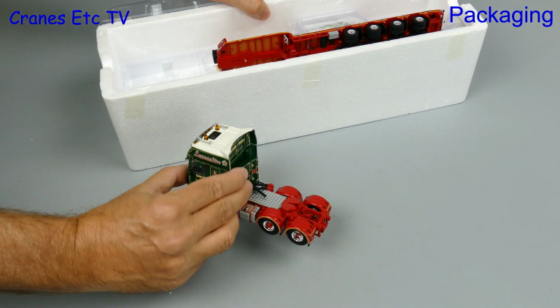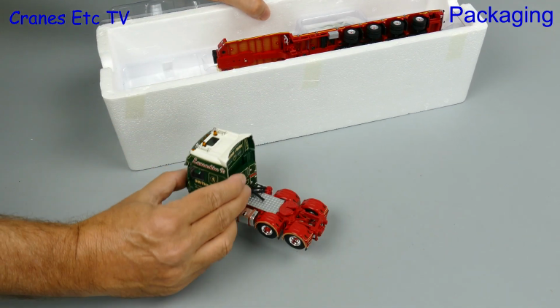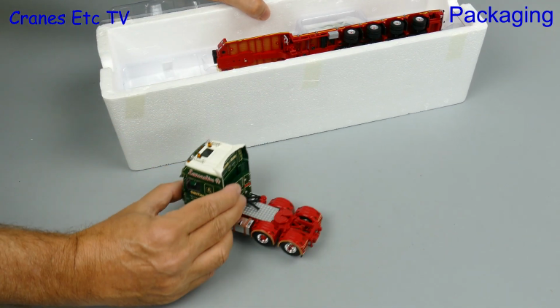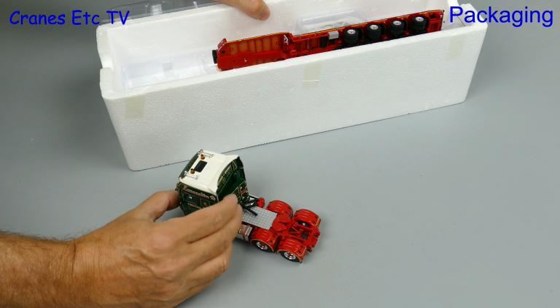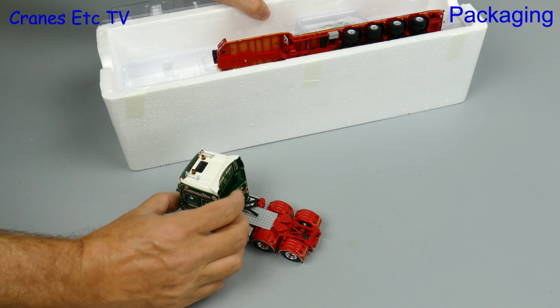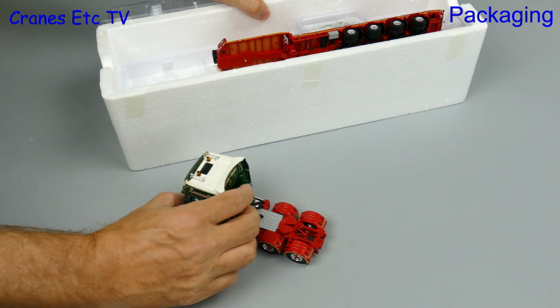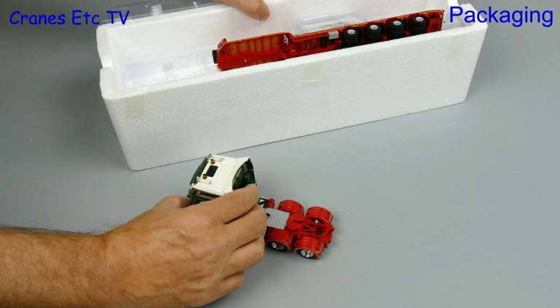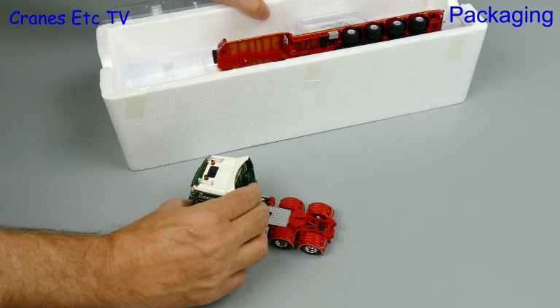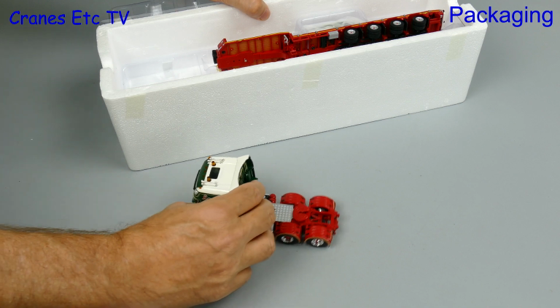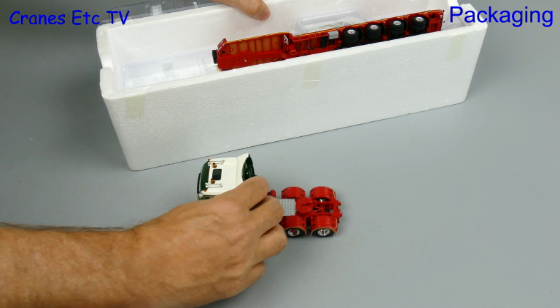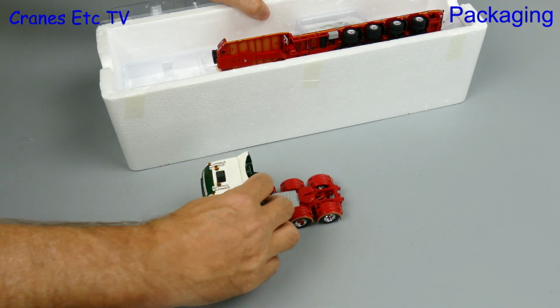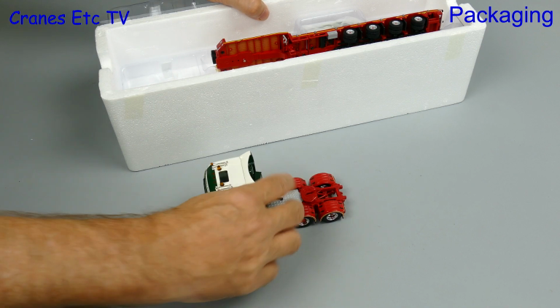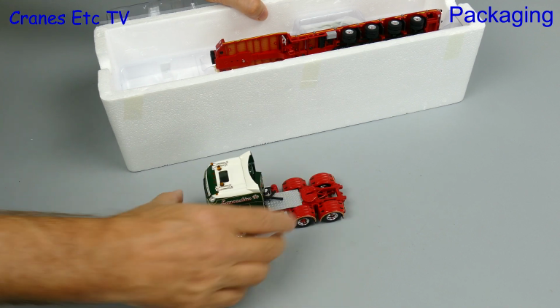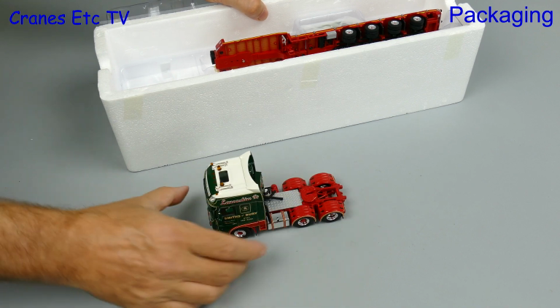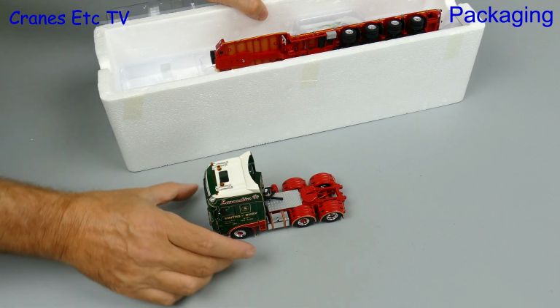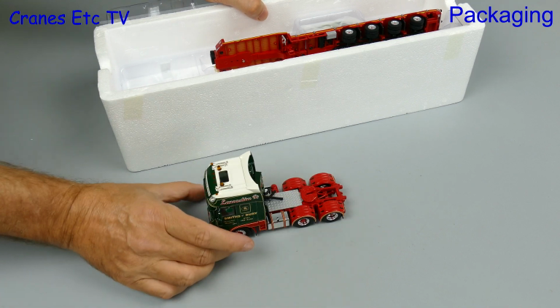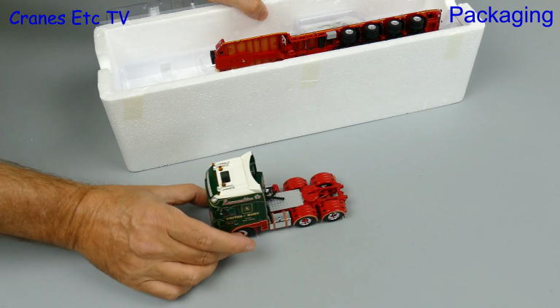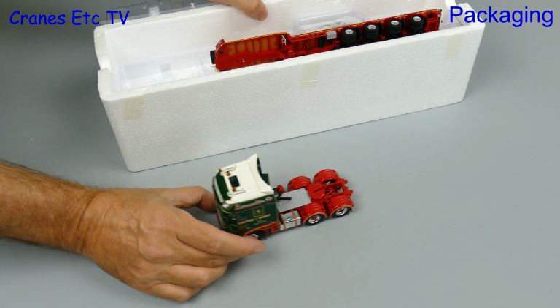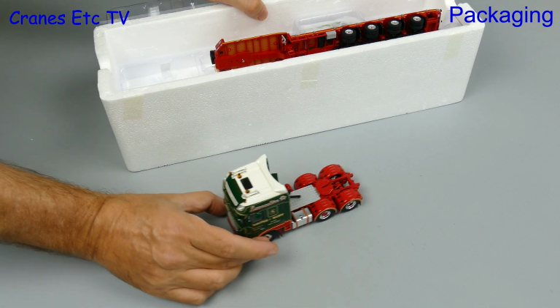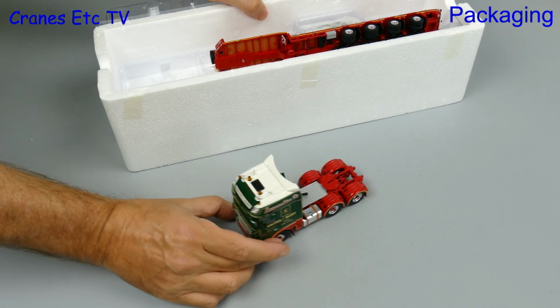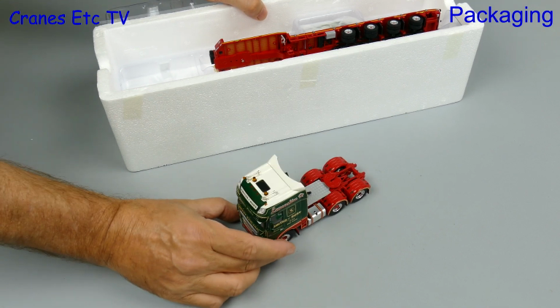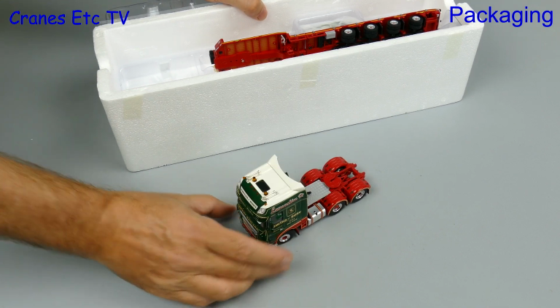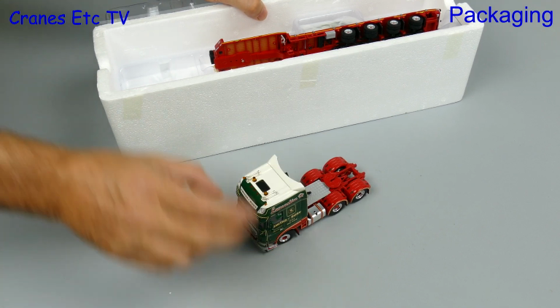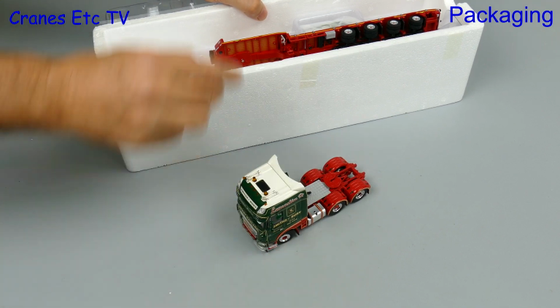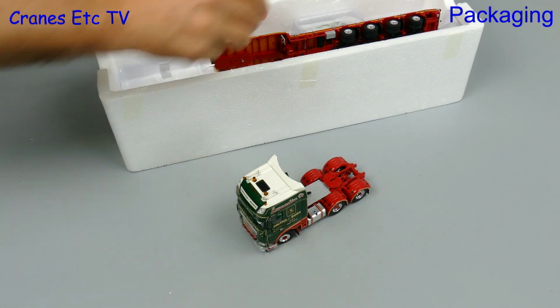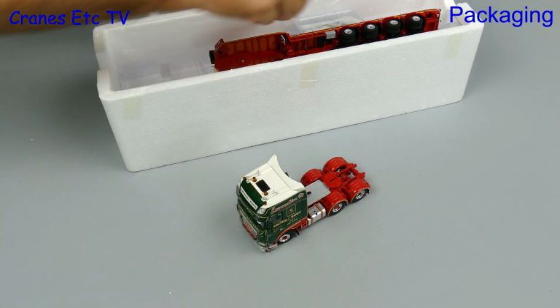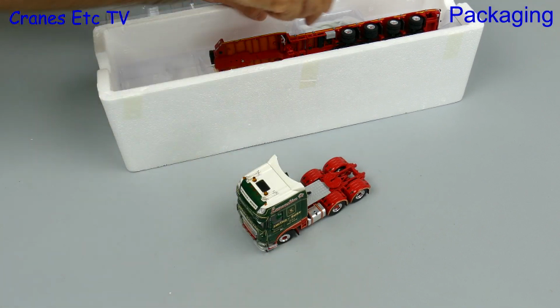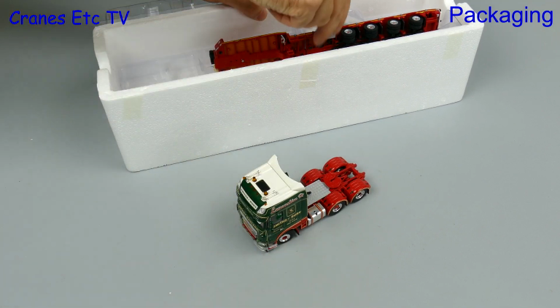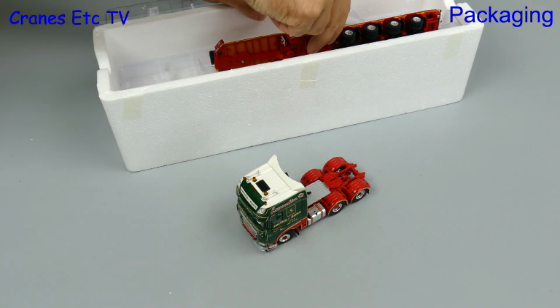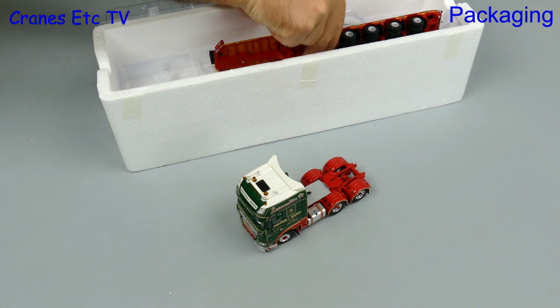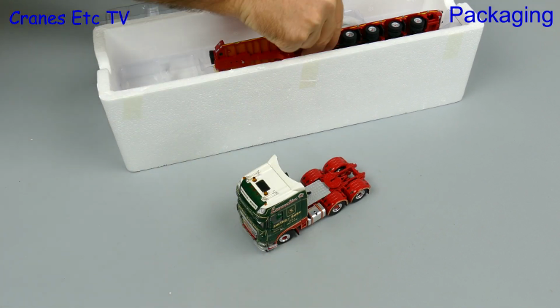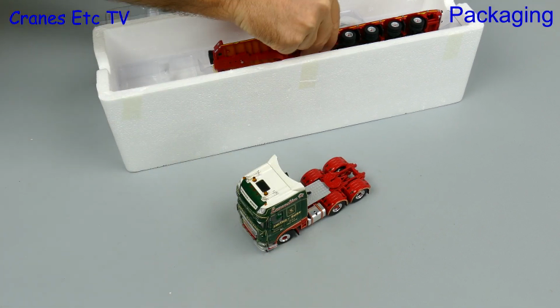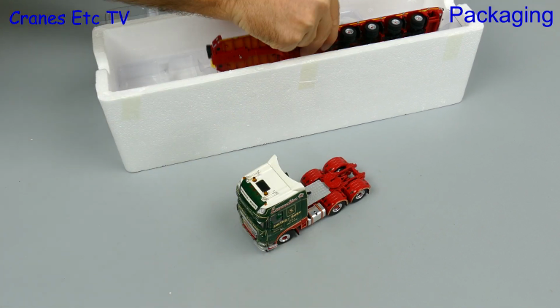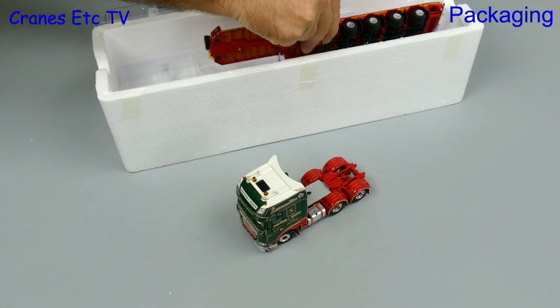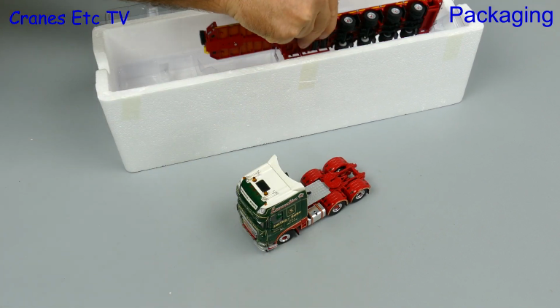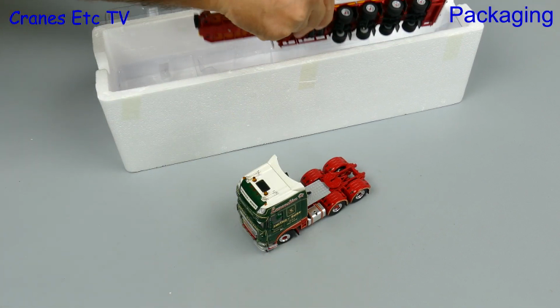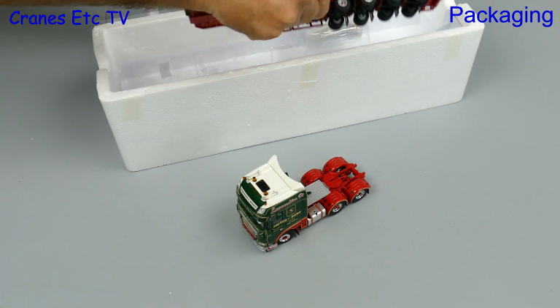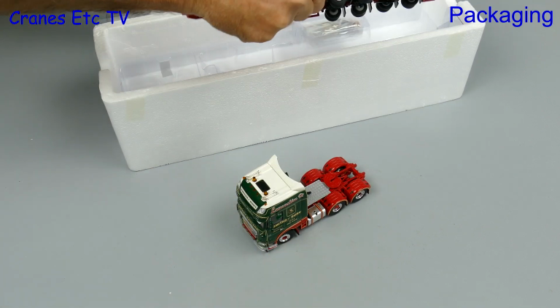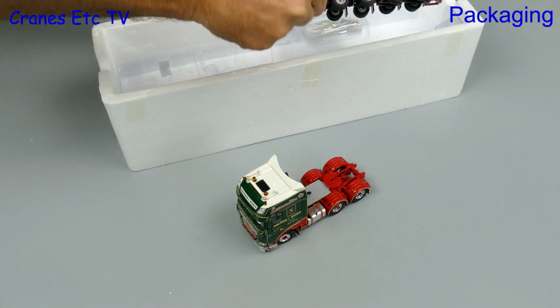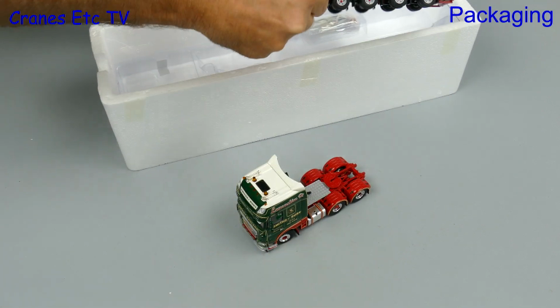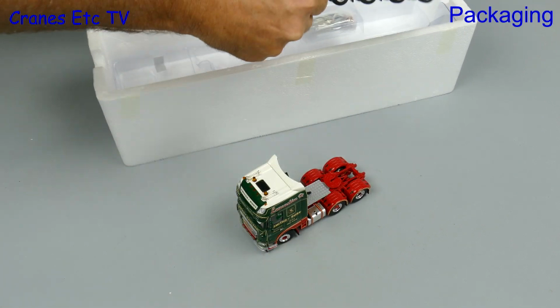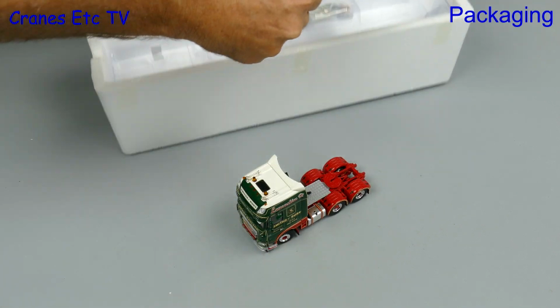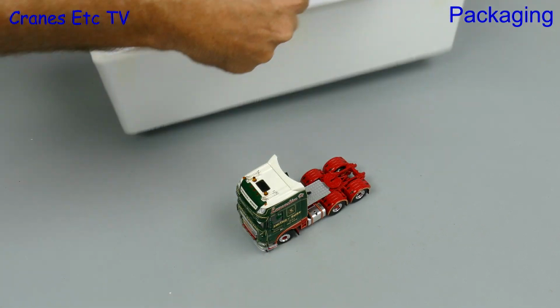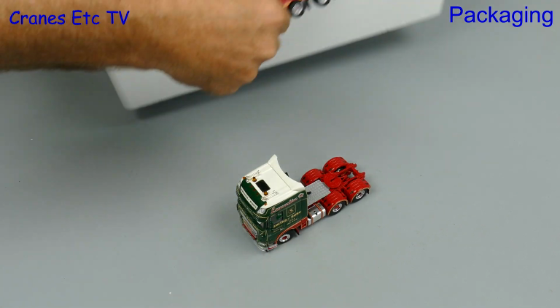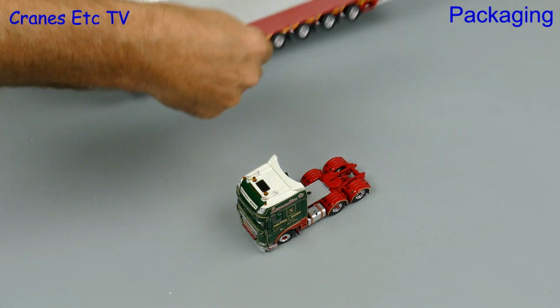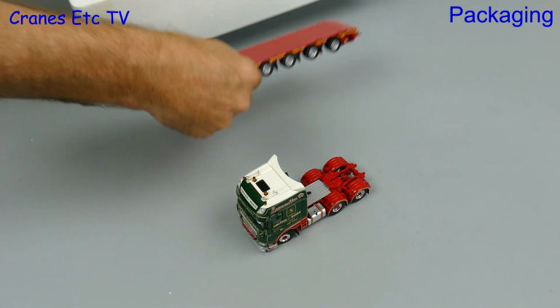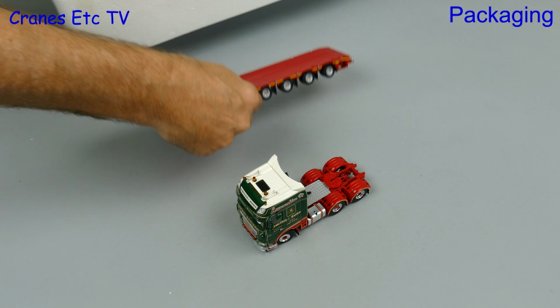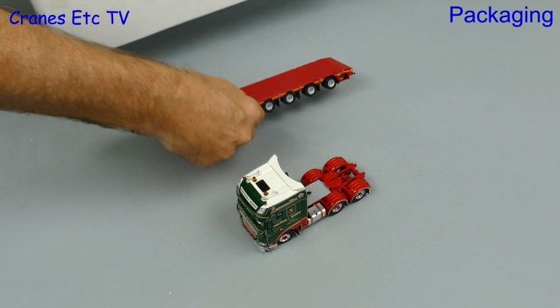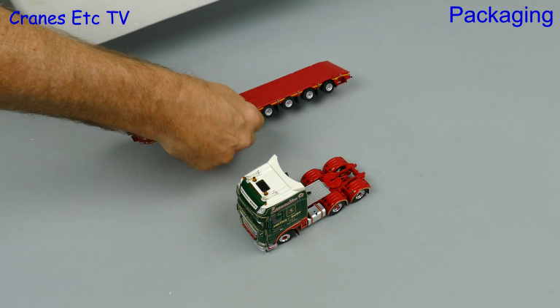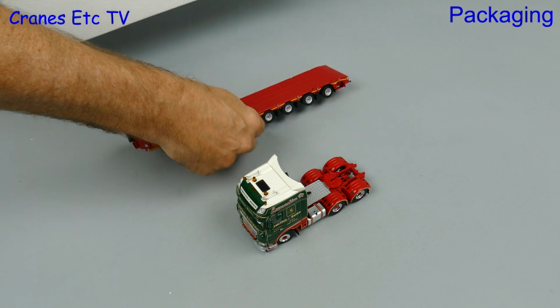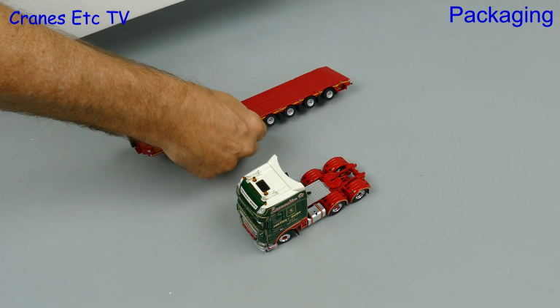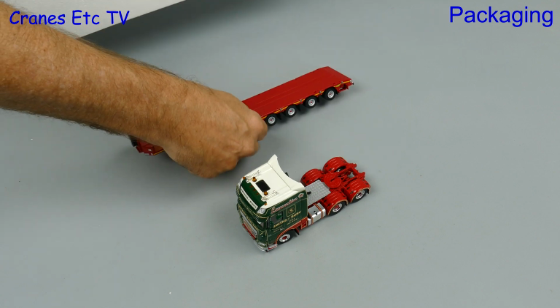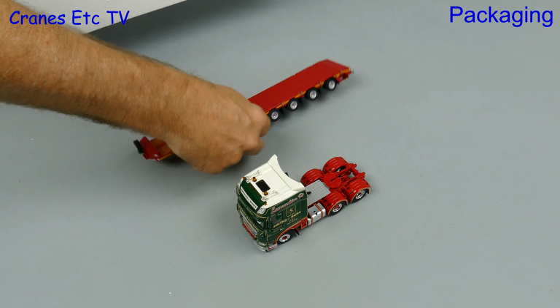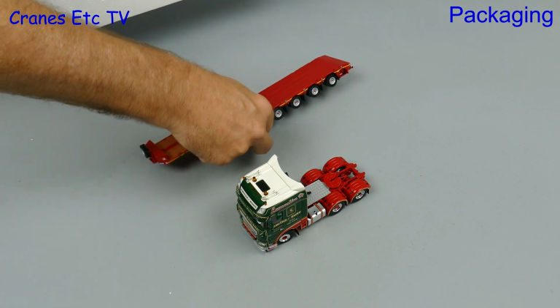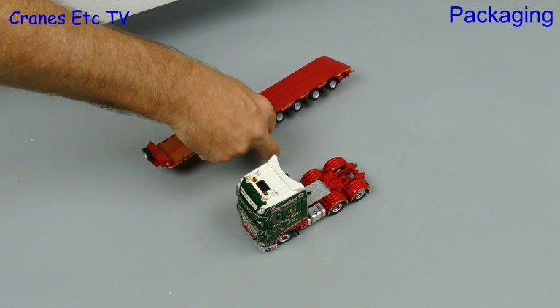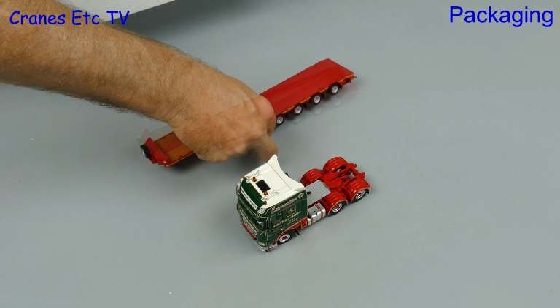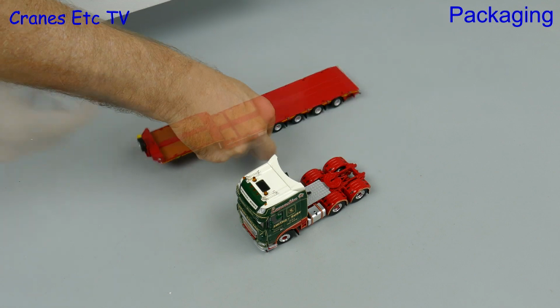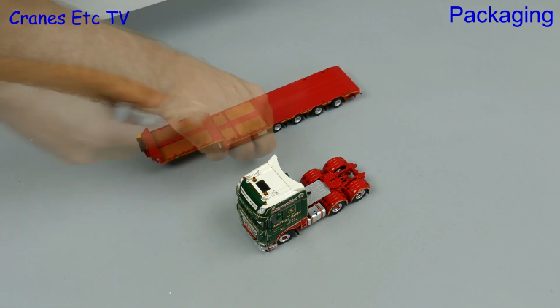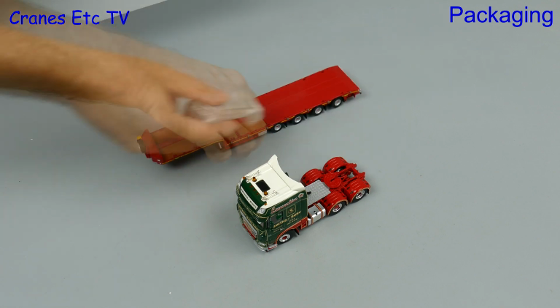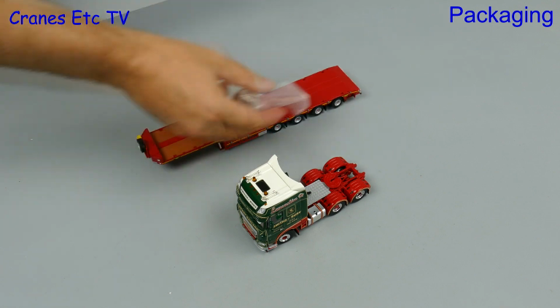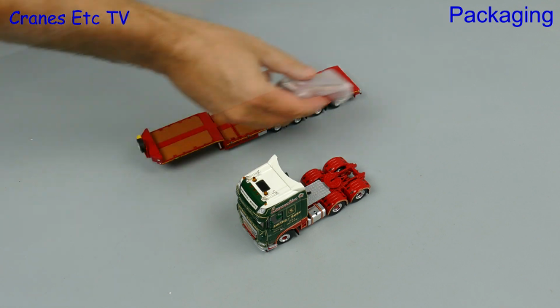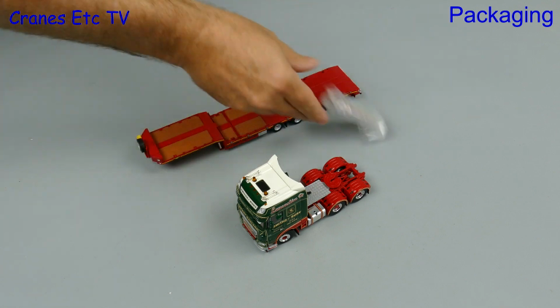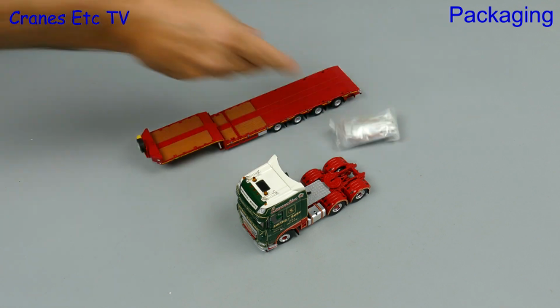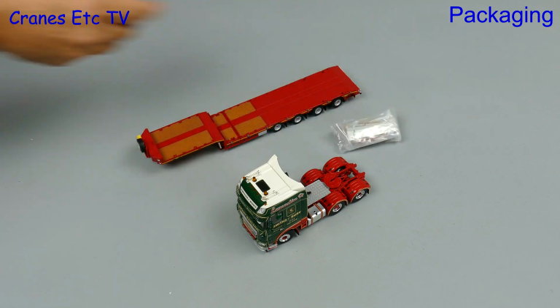The real truck has a trailer made by the Belgian company Feymonville, but a modelling compromise is that the trailer is a Bosthouse trailer.